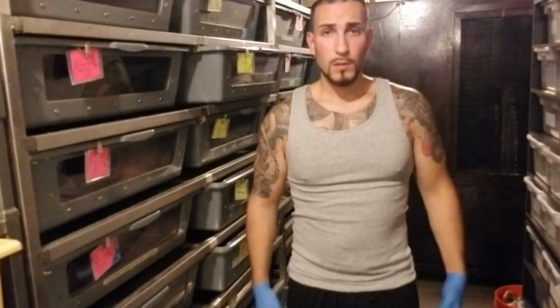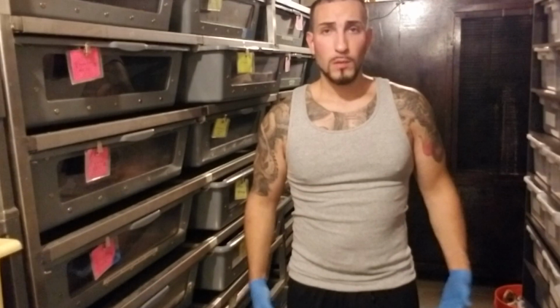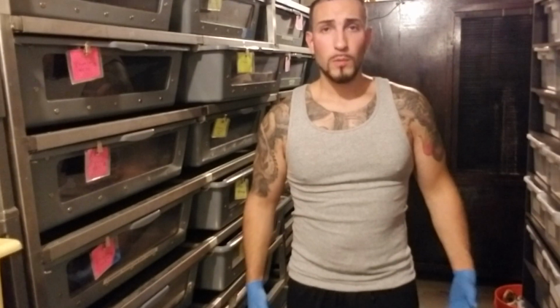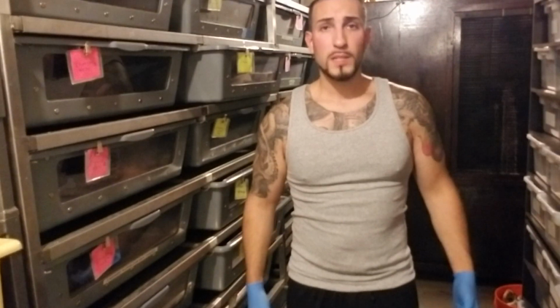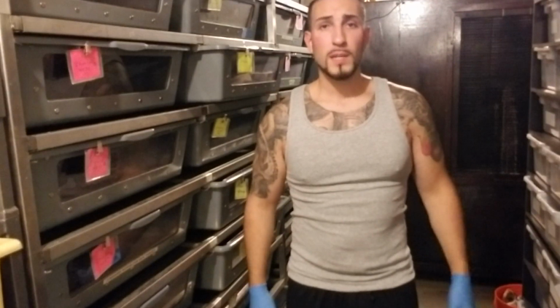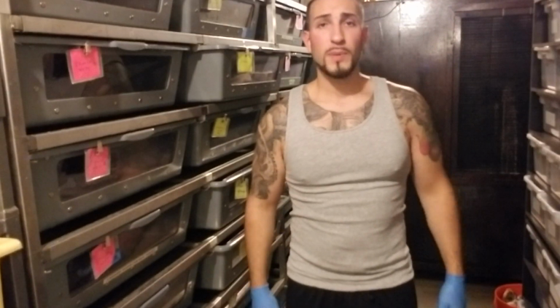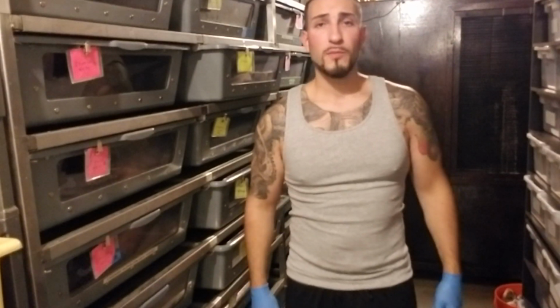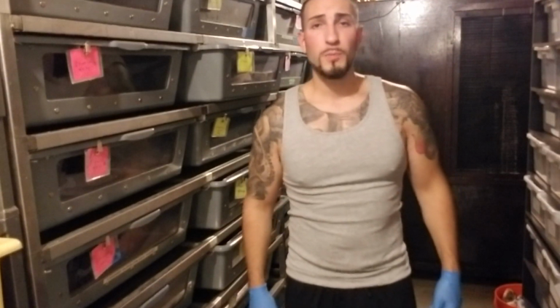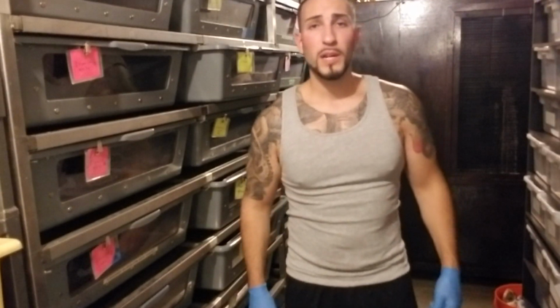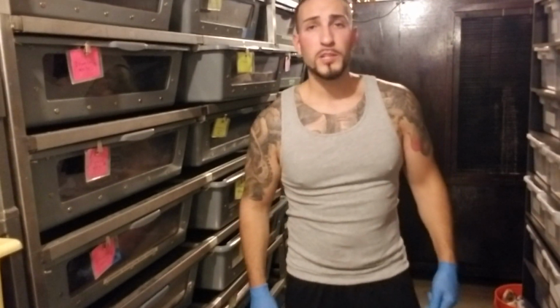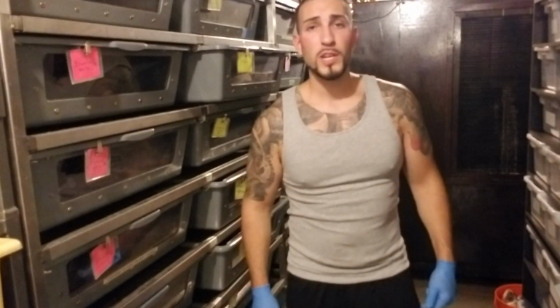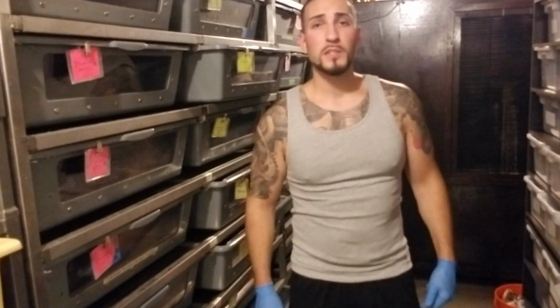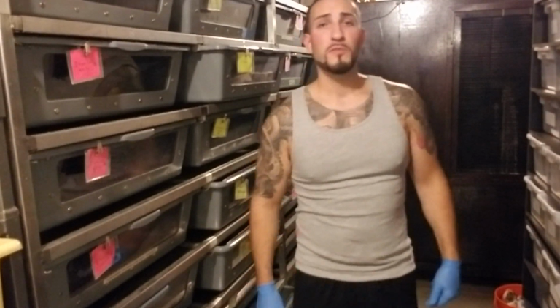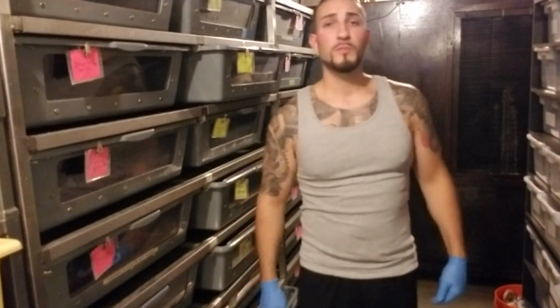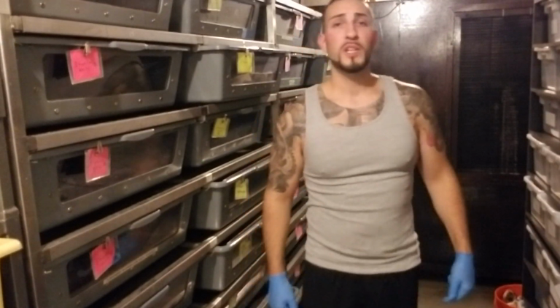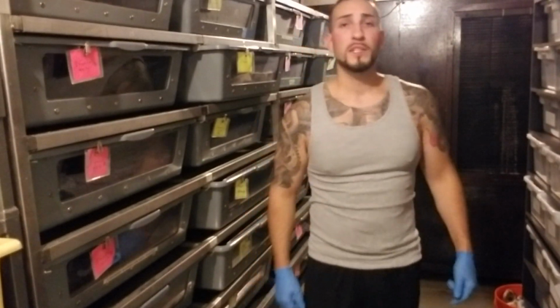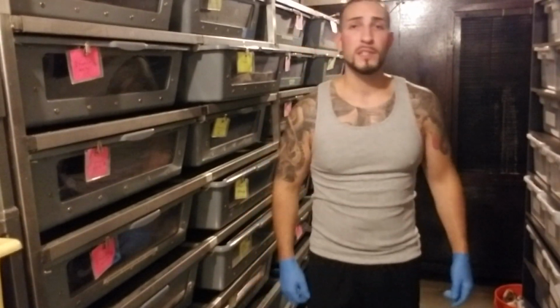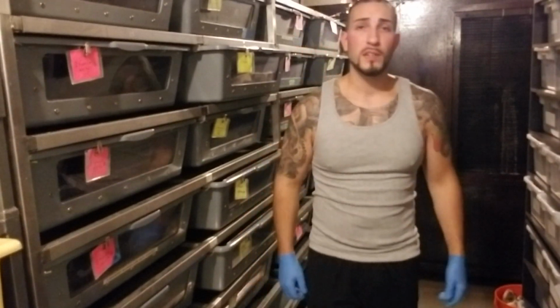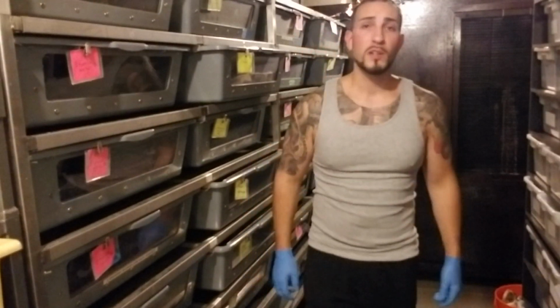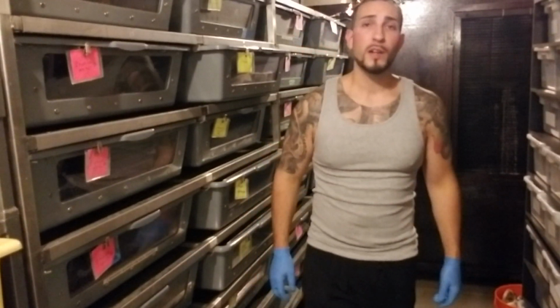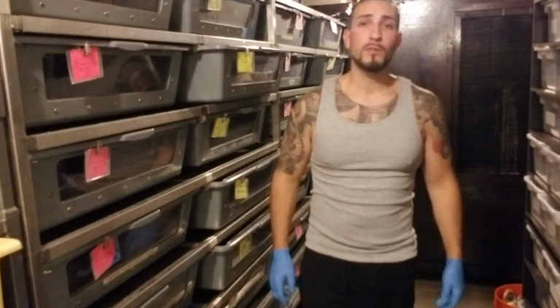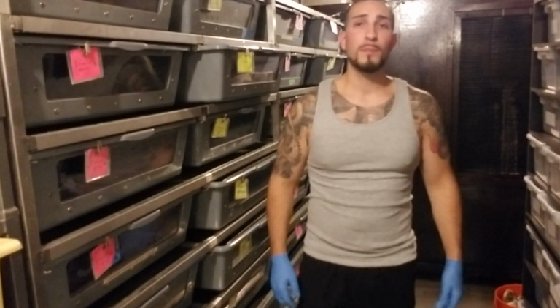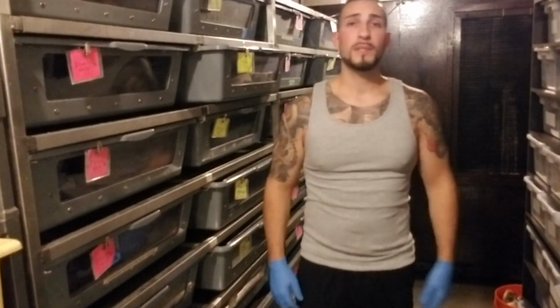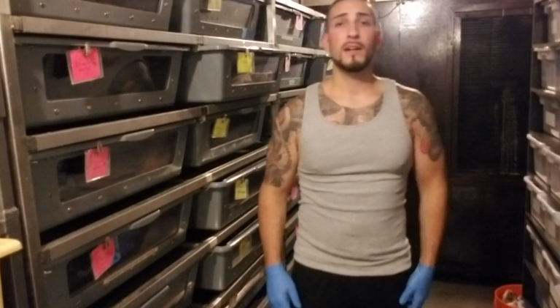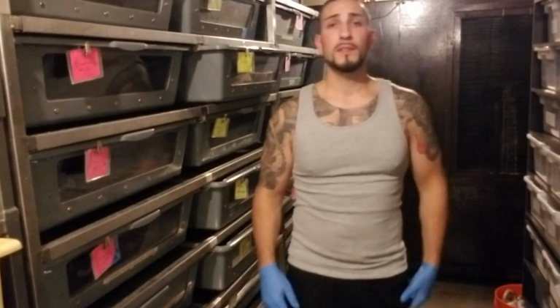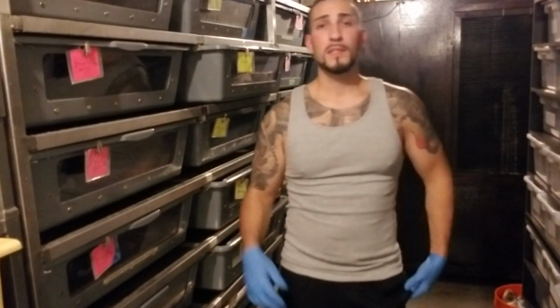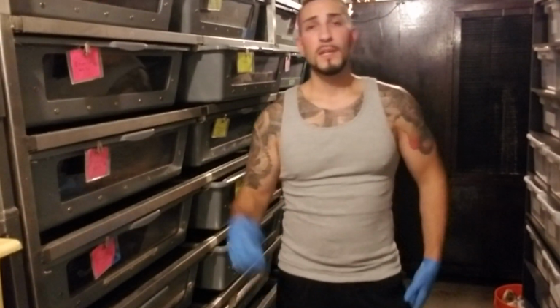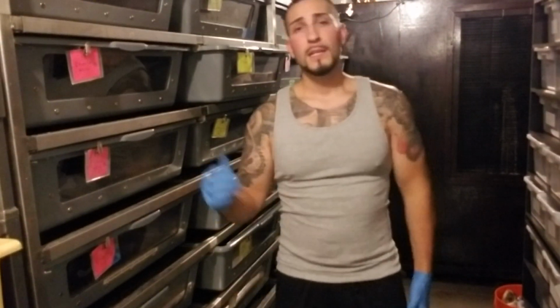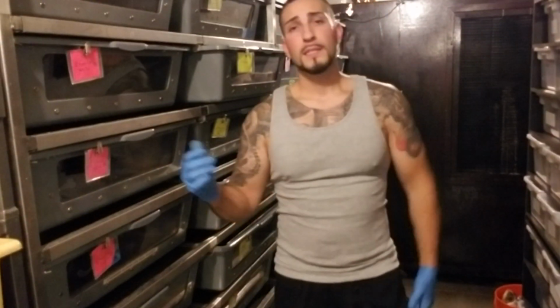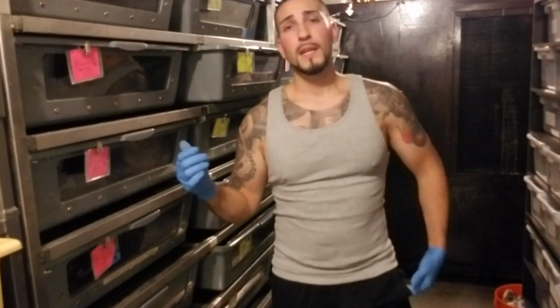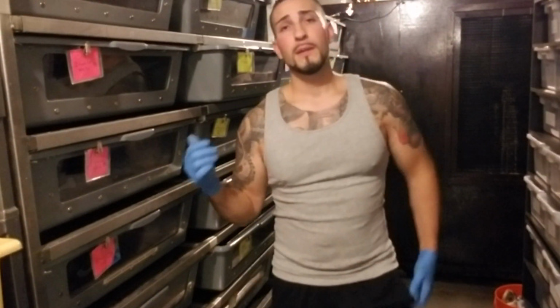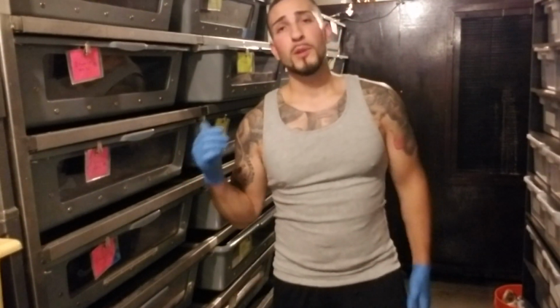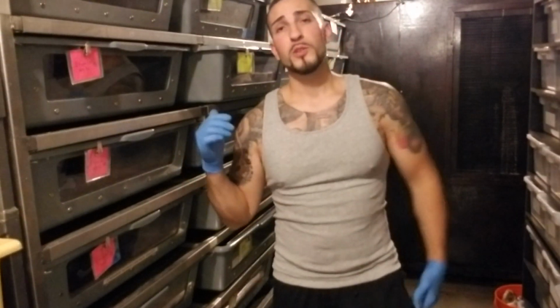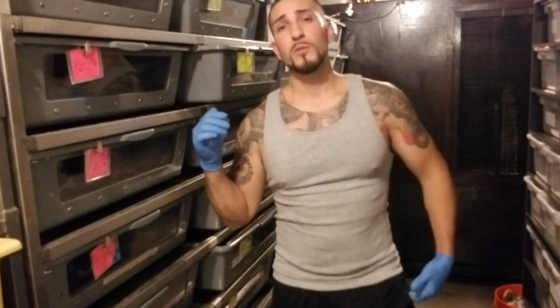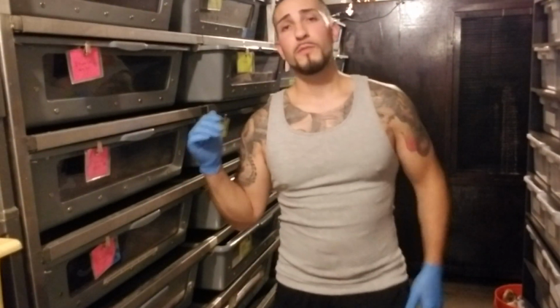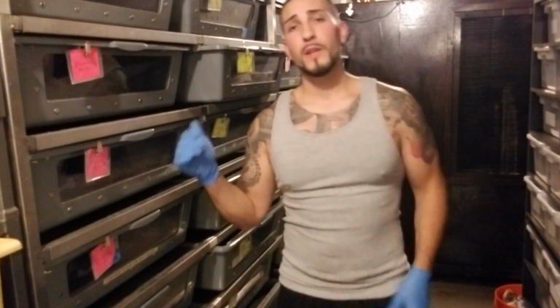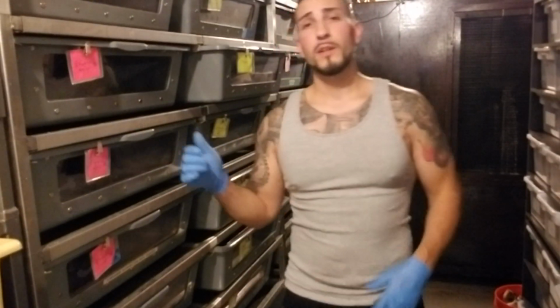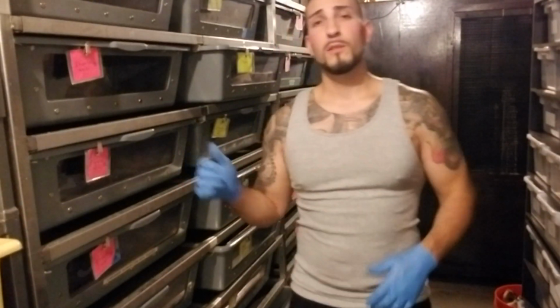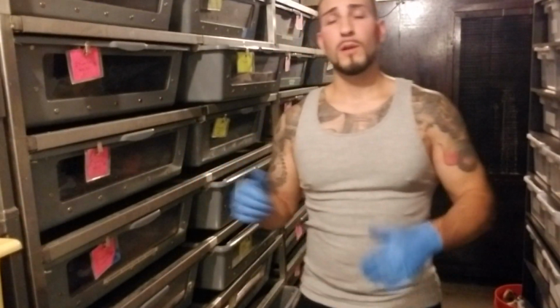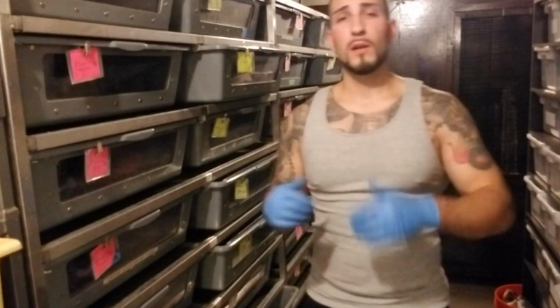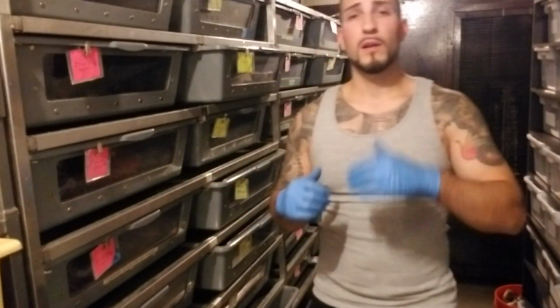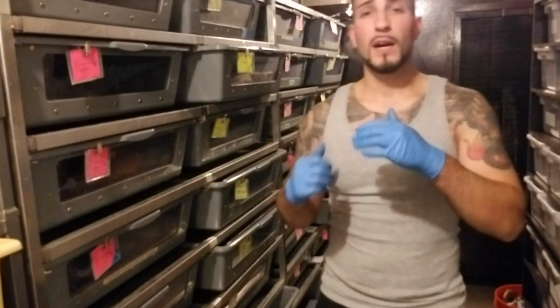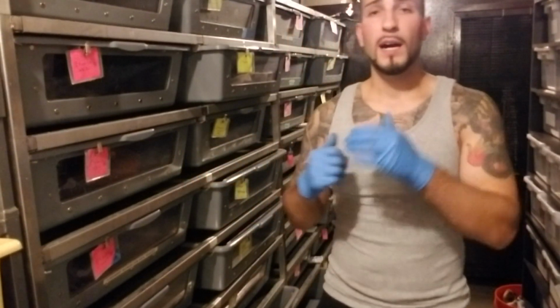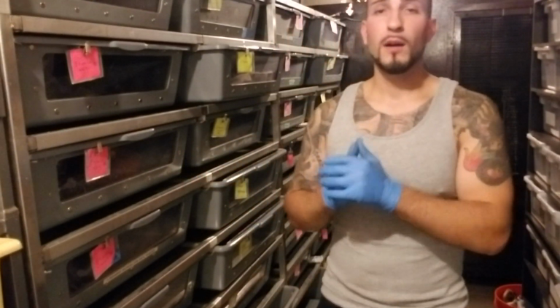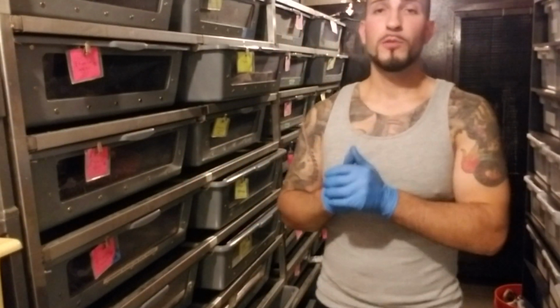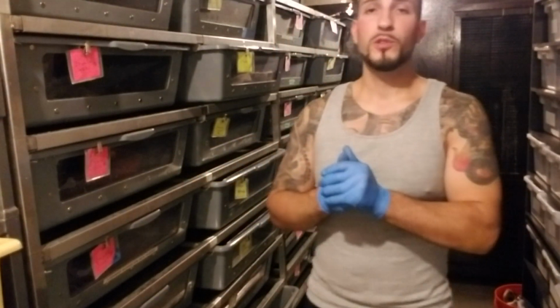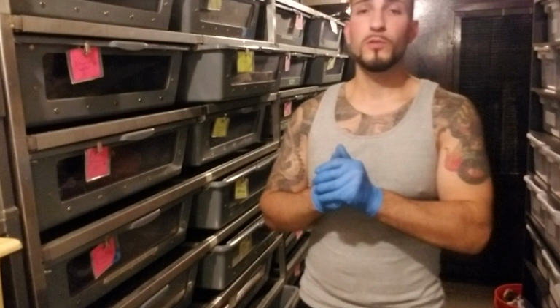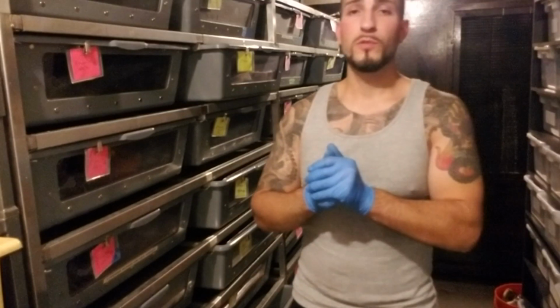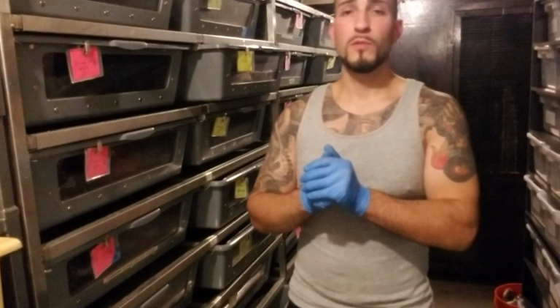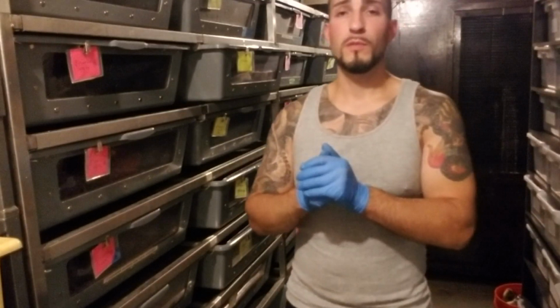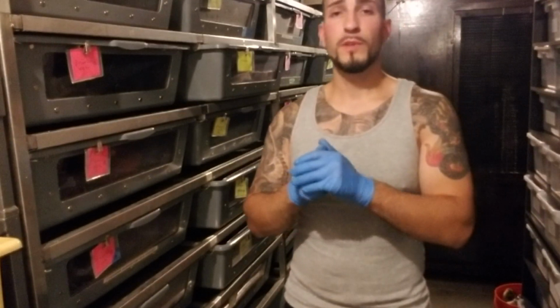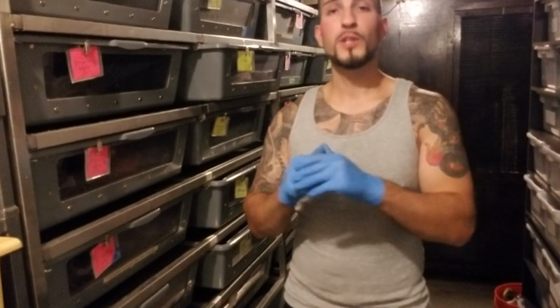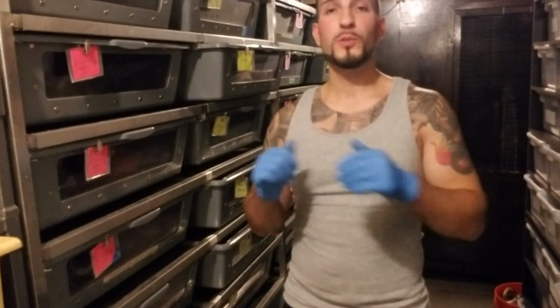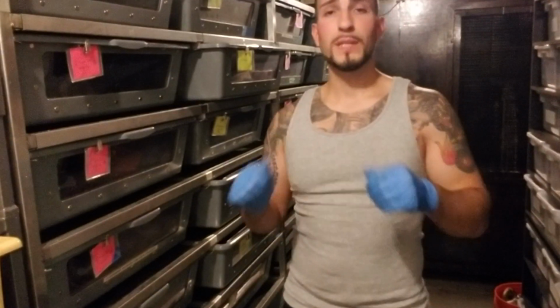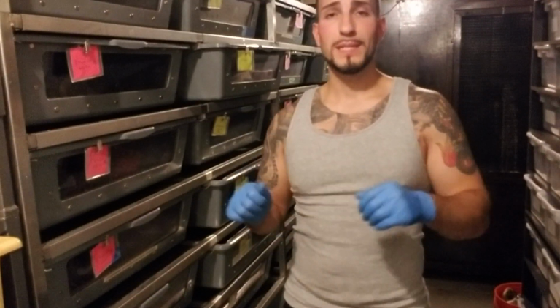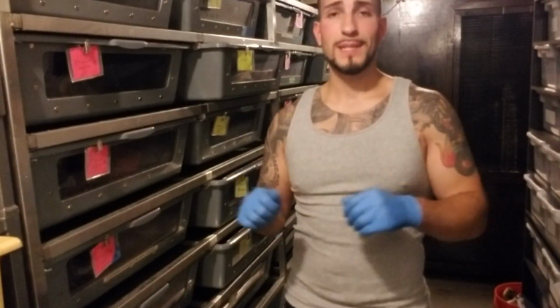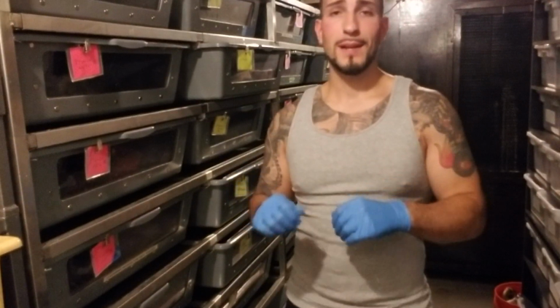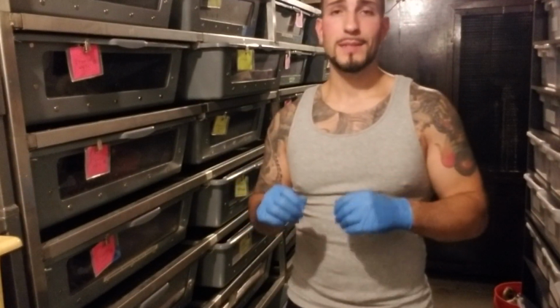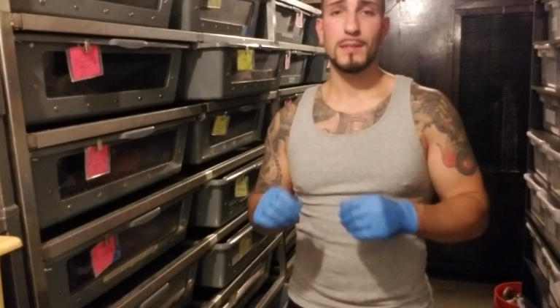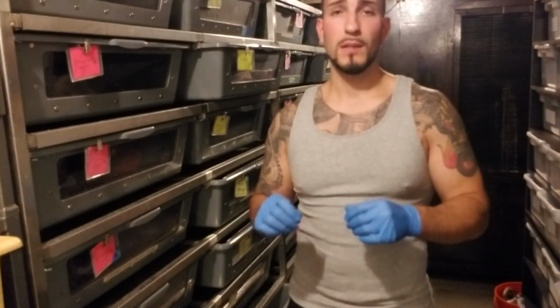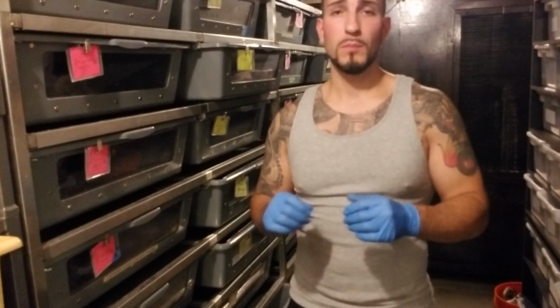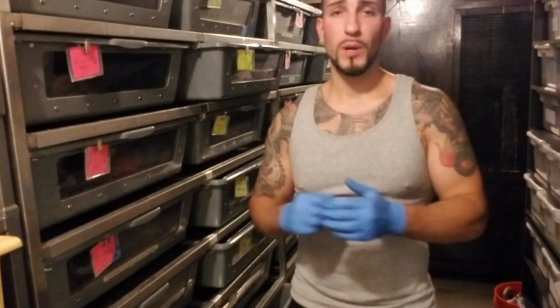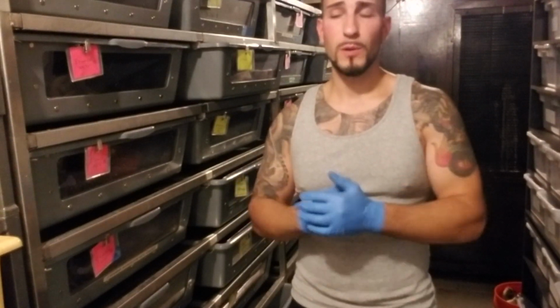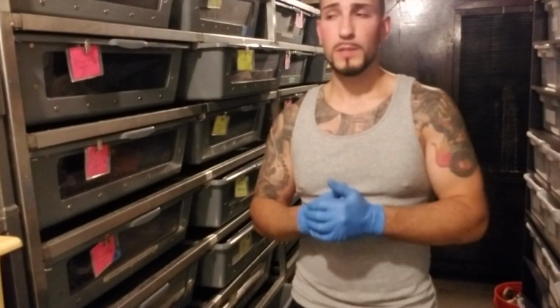What's up everybody, Jason from Jason's Exotic Reptiles. Today I'm going to do a video on how to visually sex adult boas.